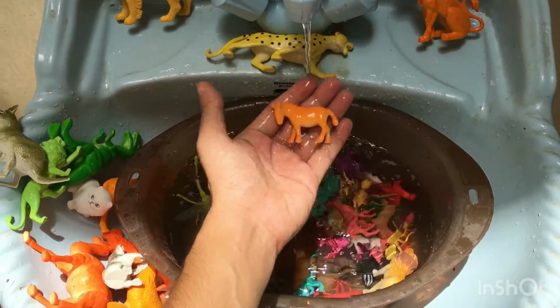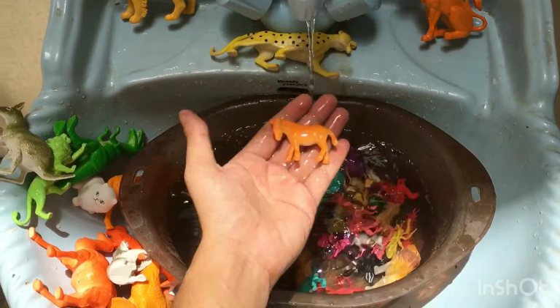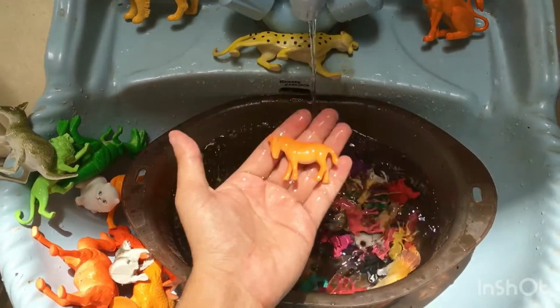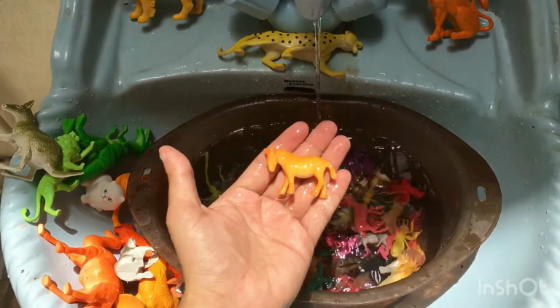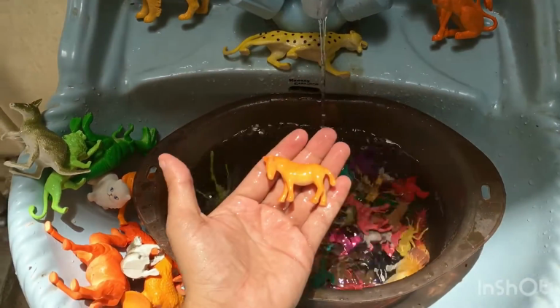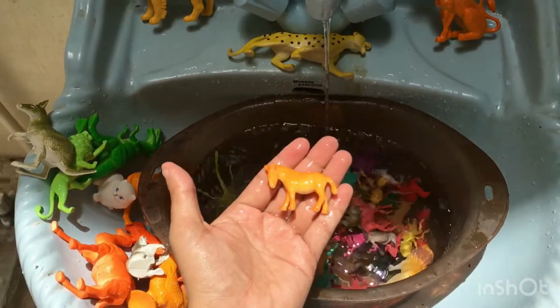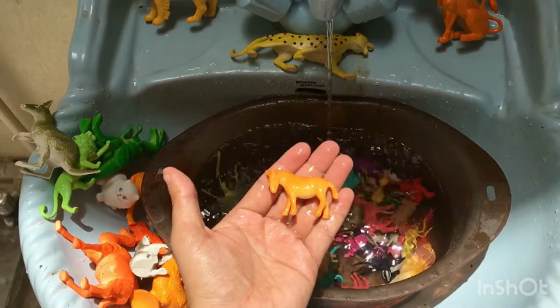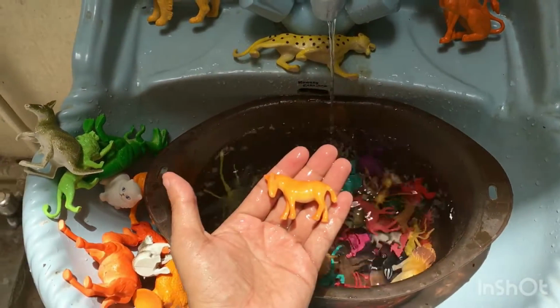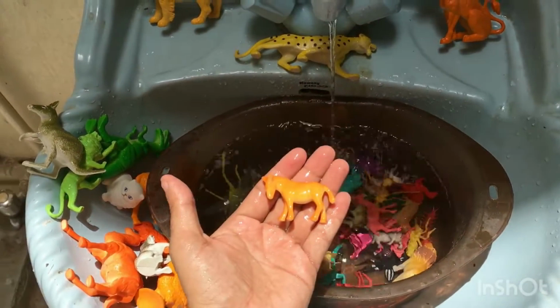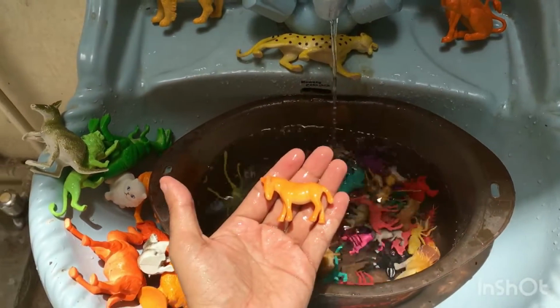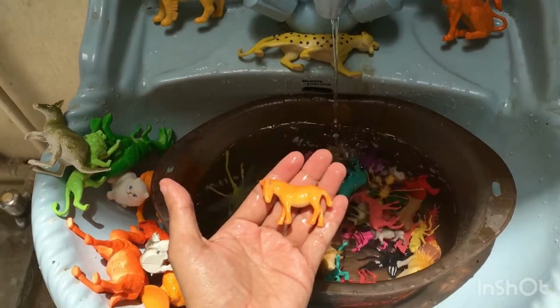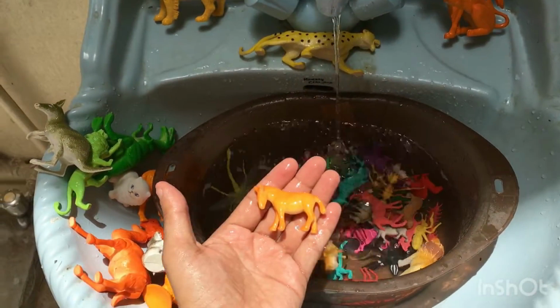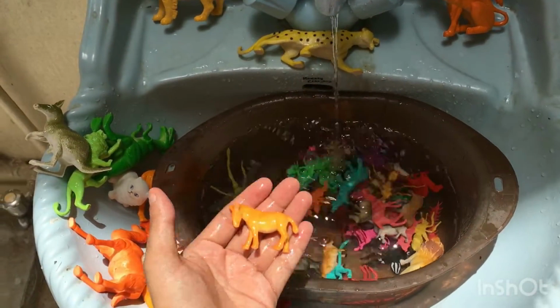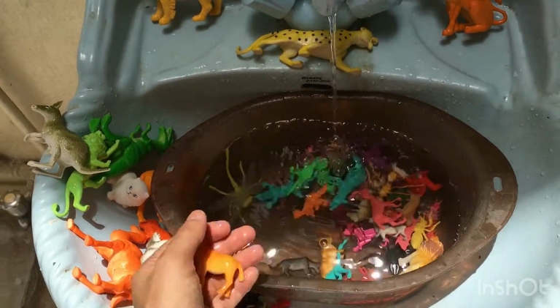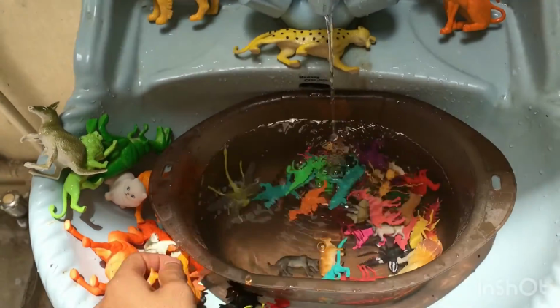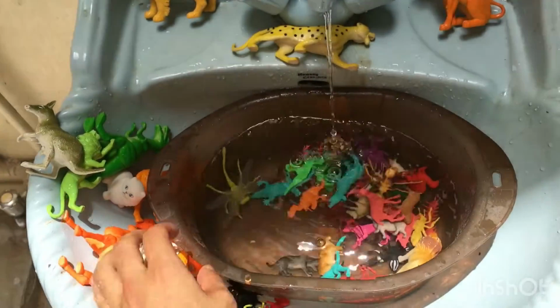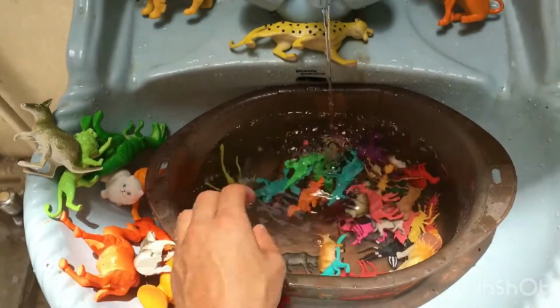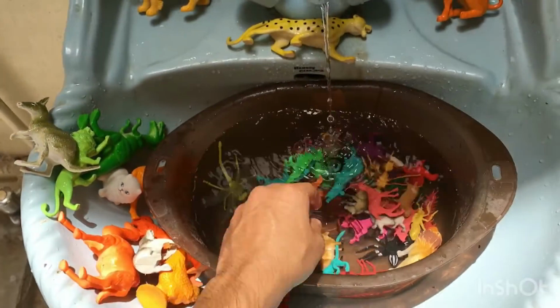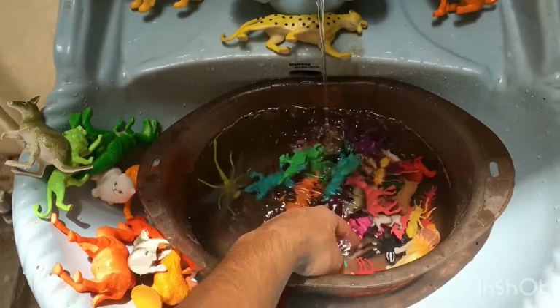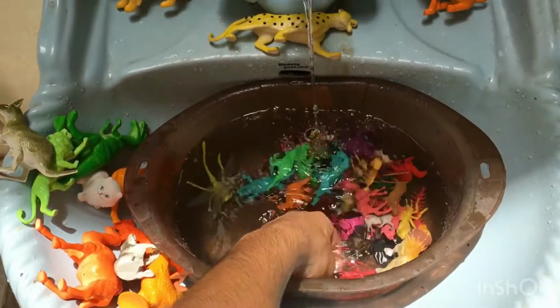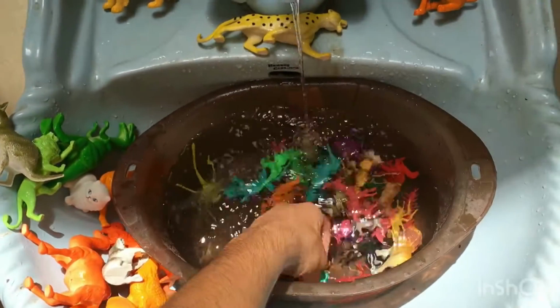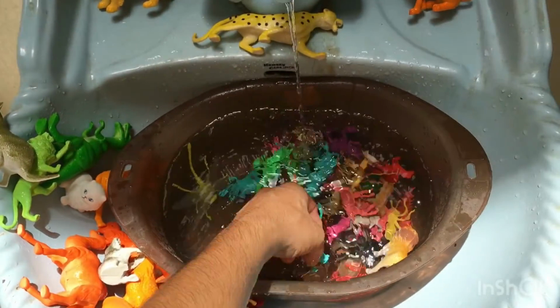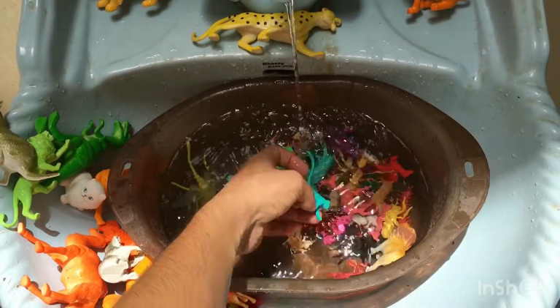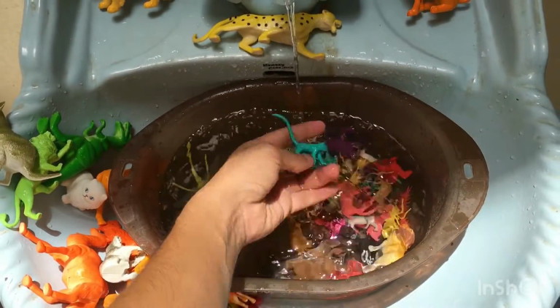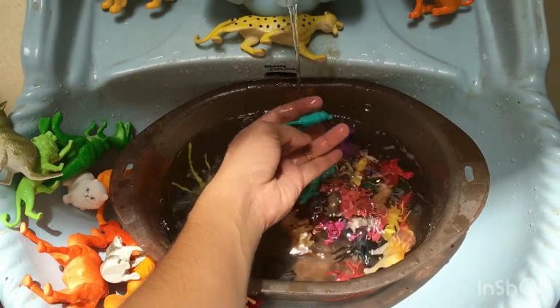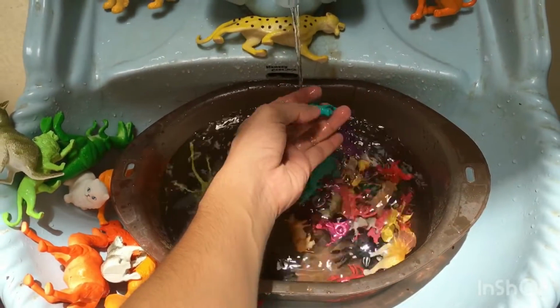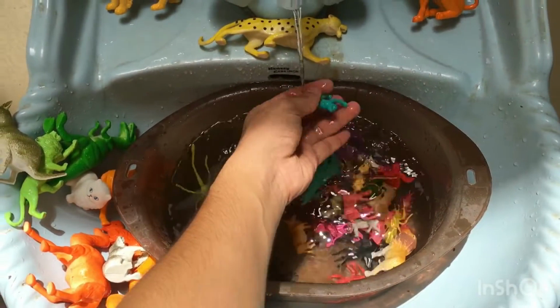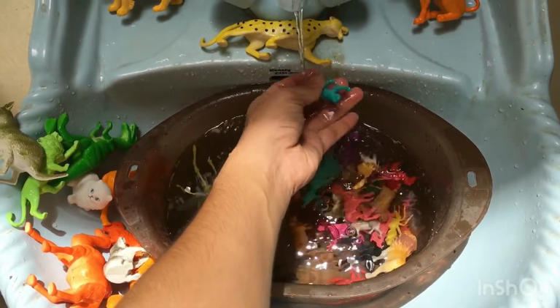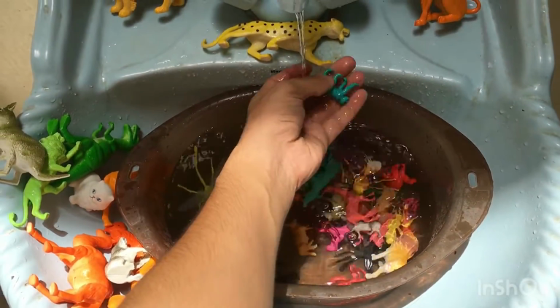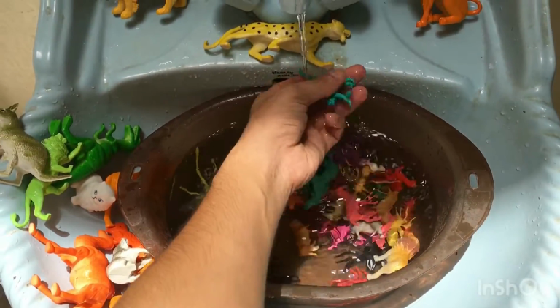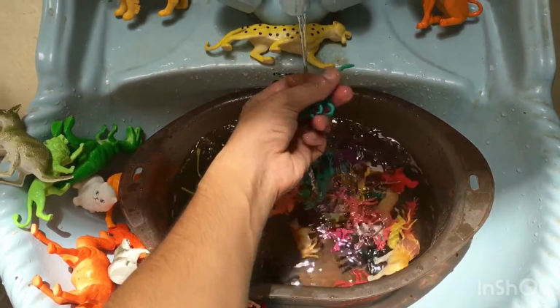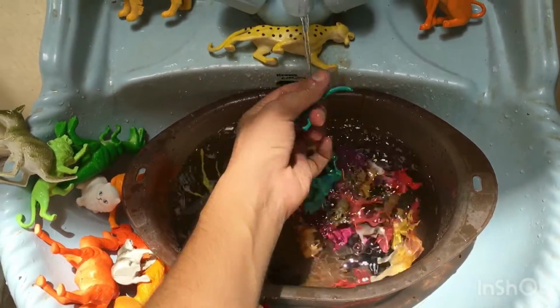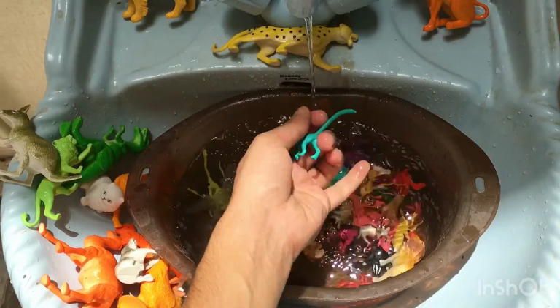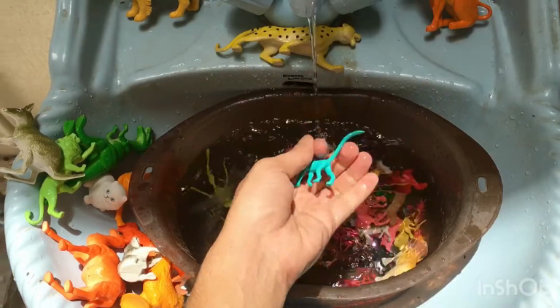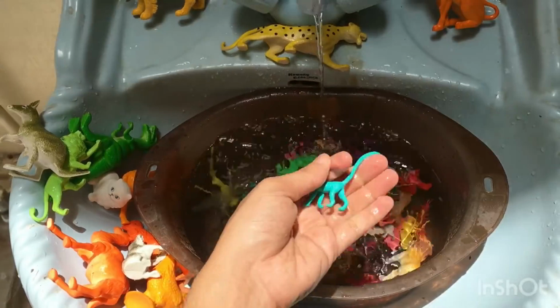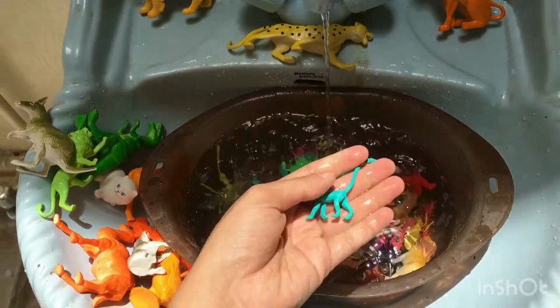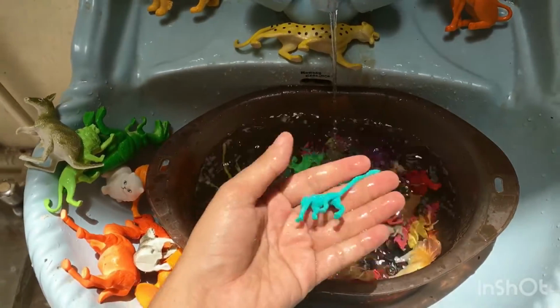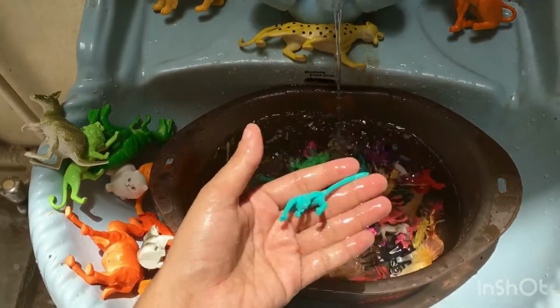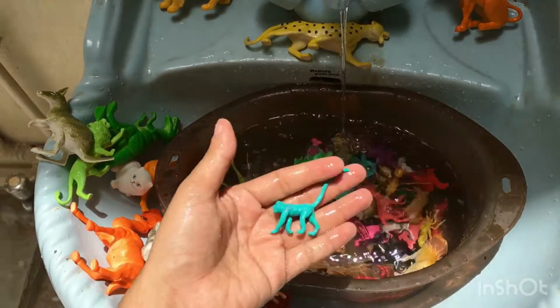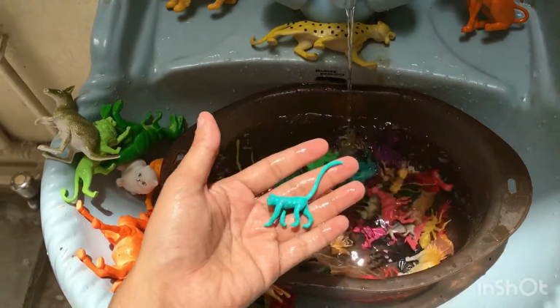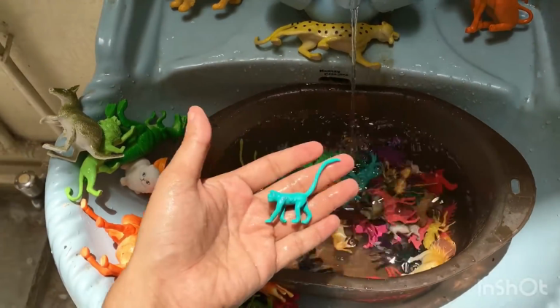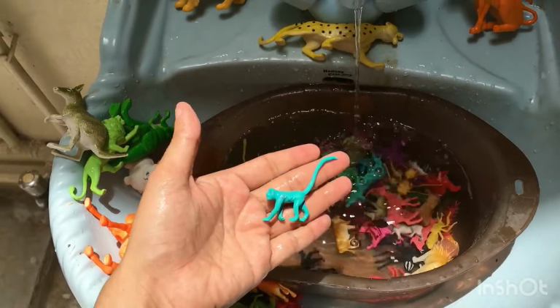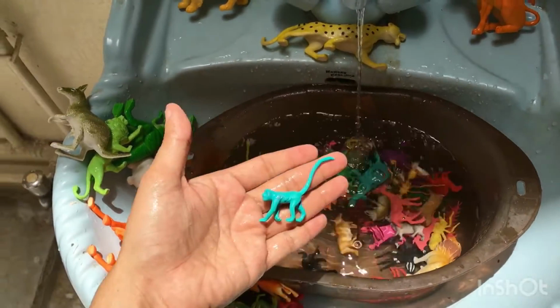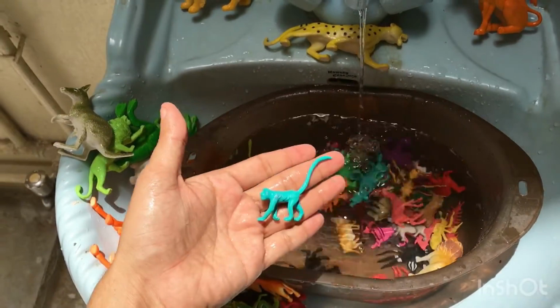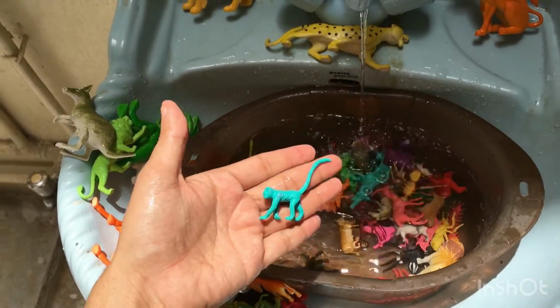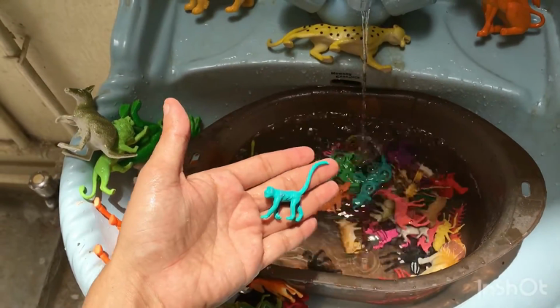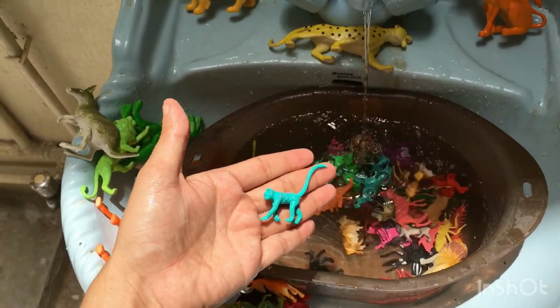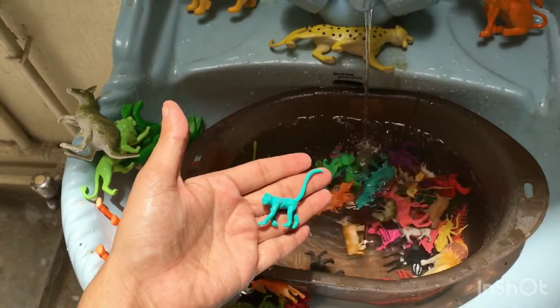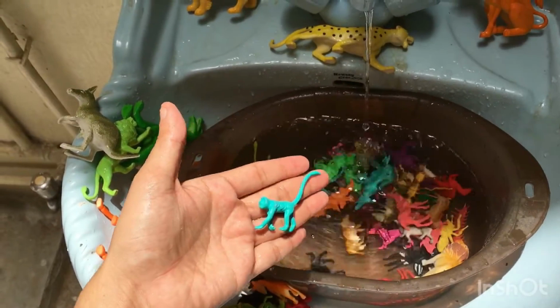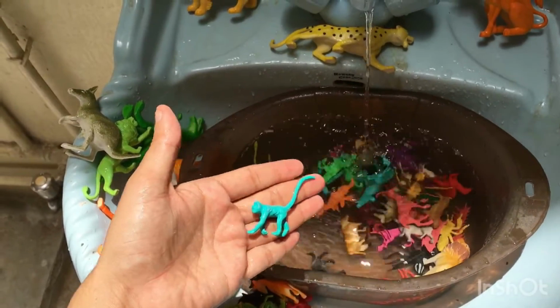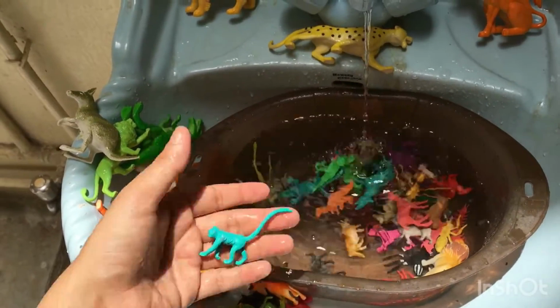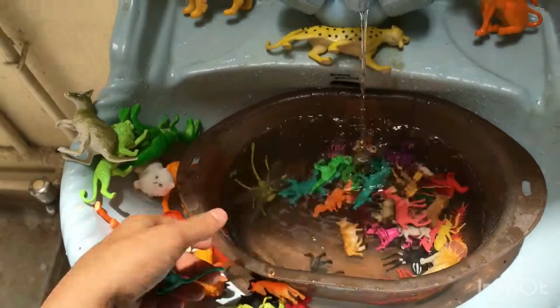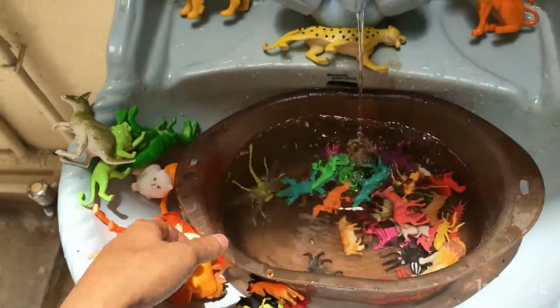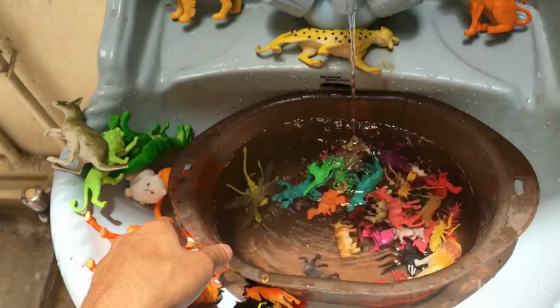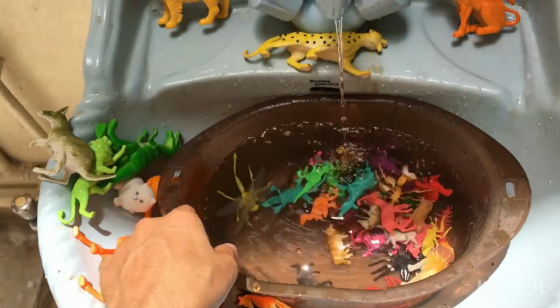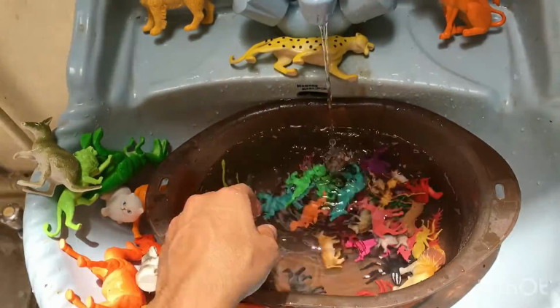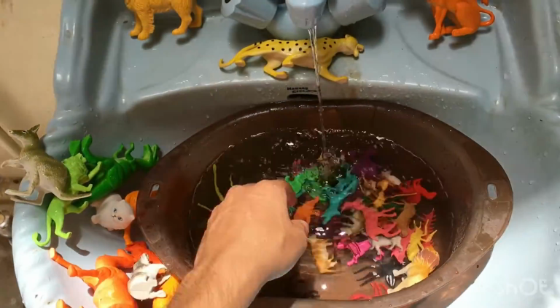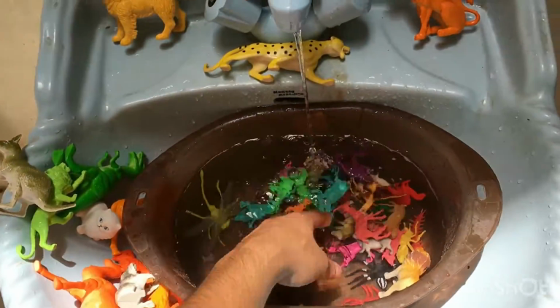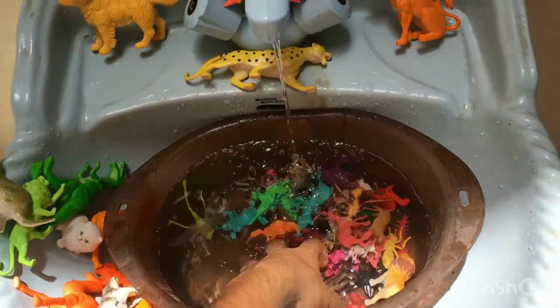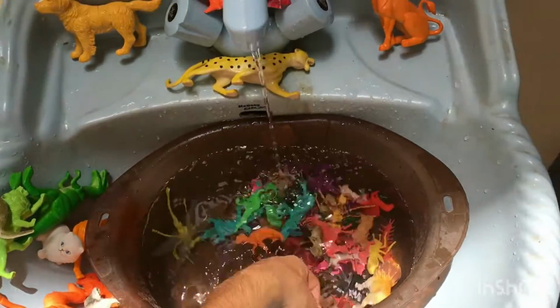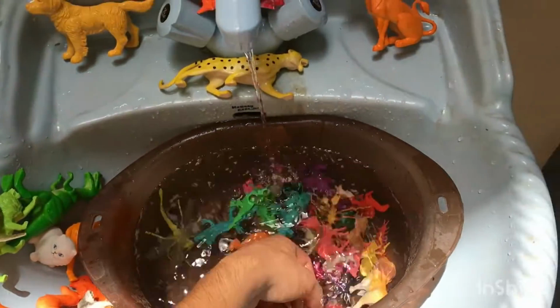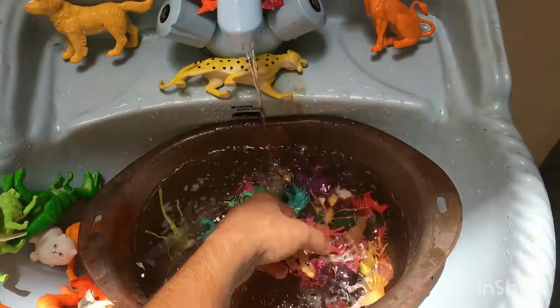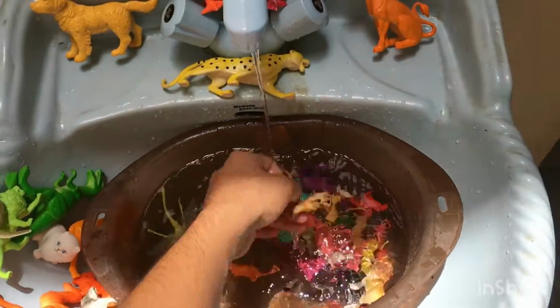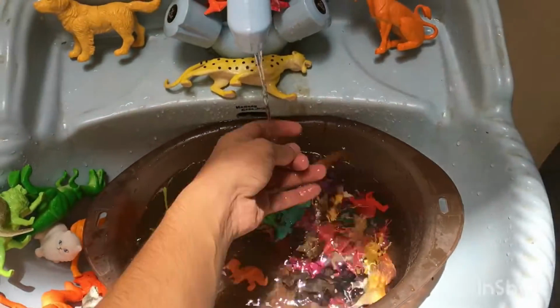Horse toy. Next toy is monkey. Now I am going to my next toy.